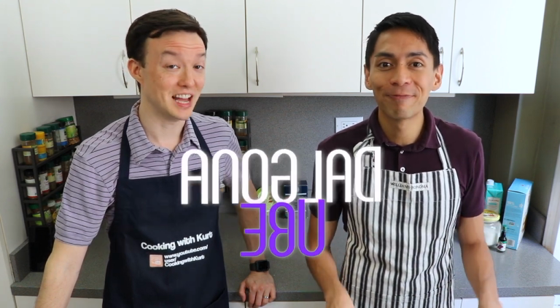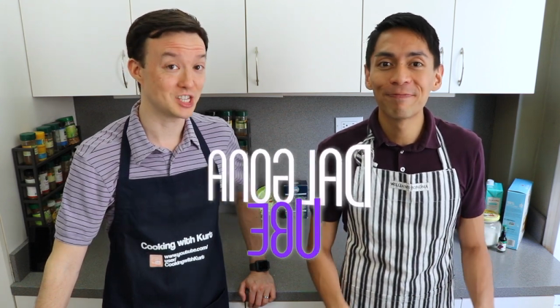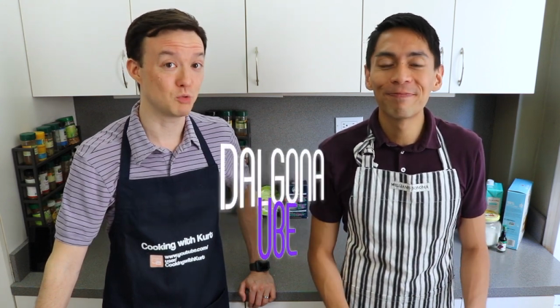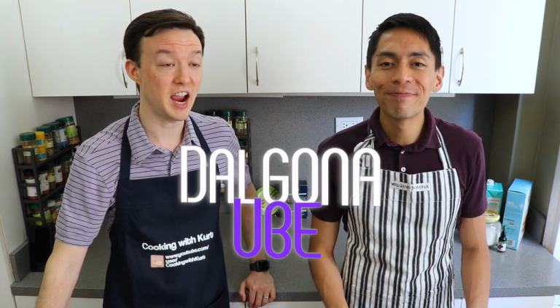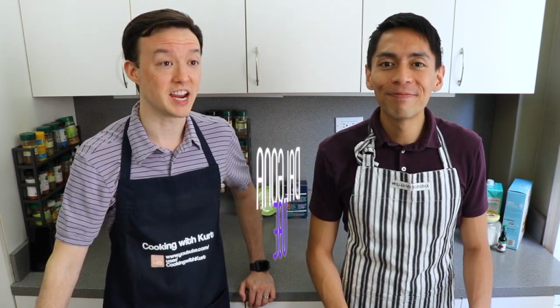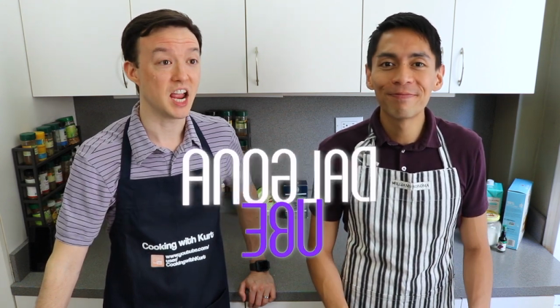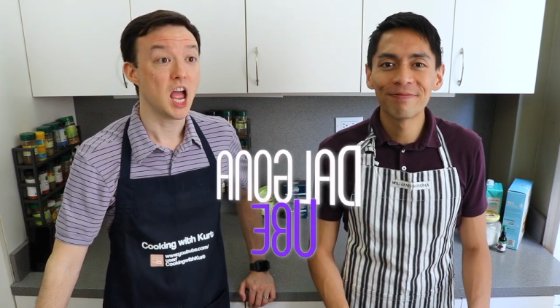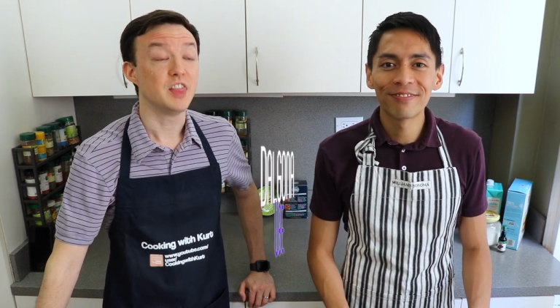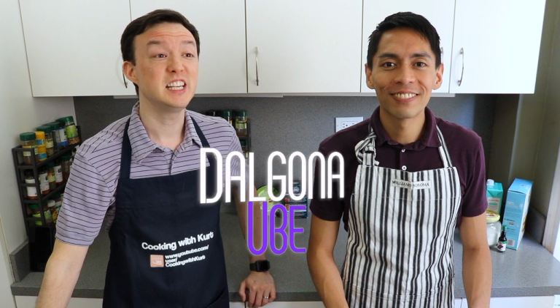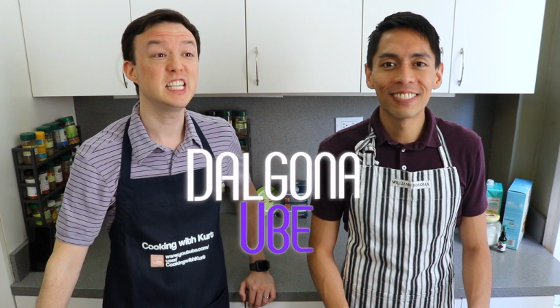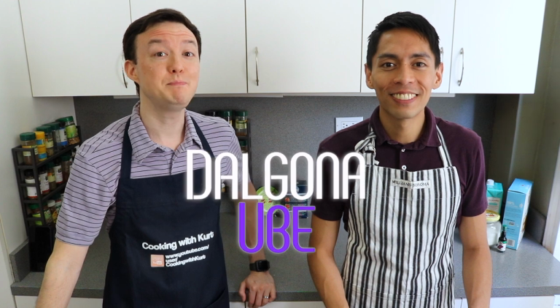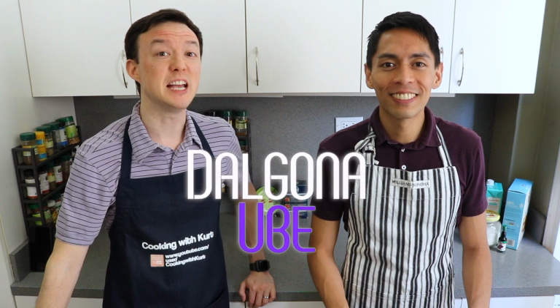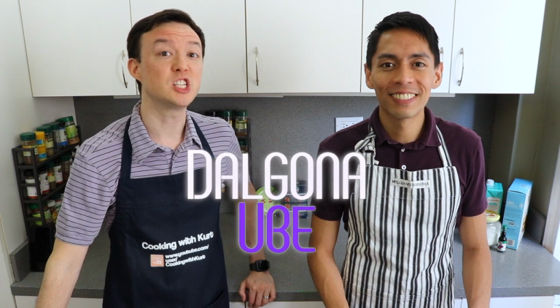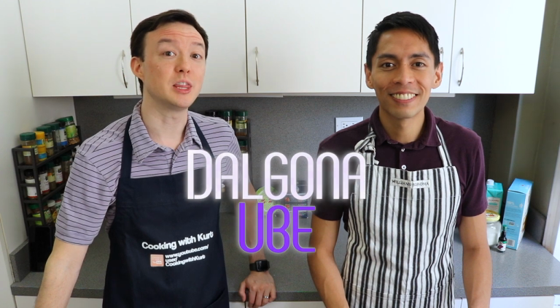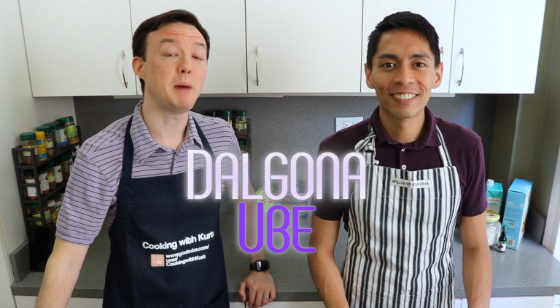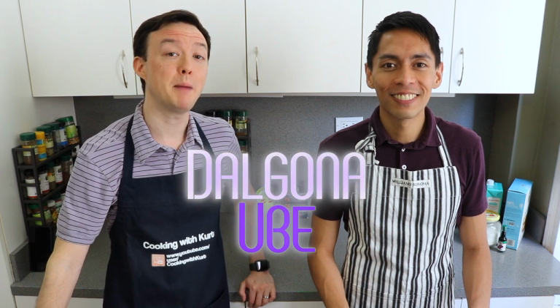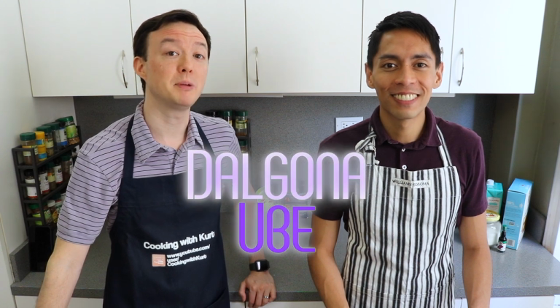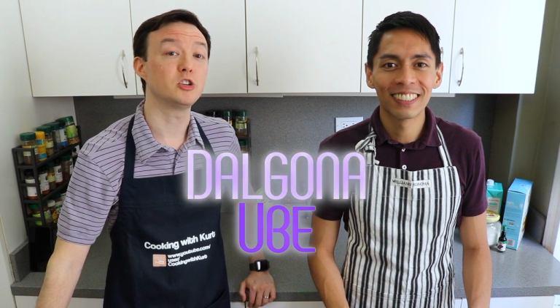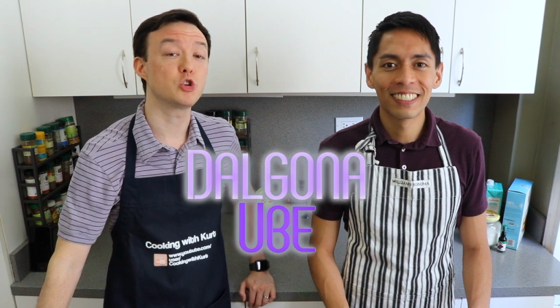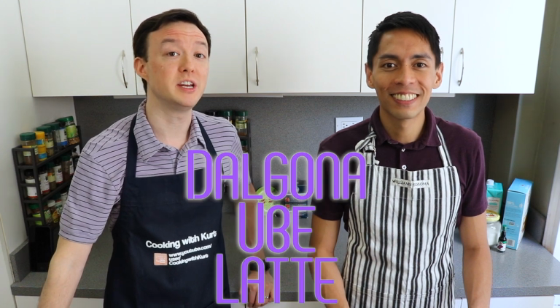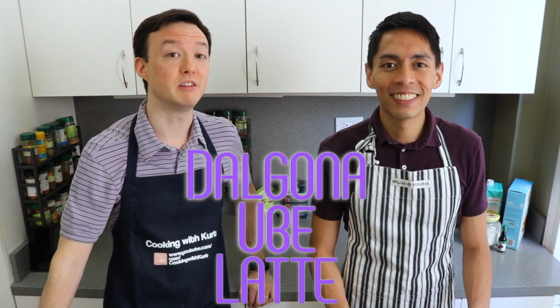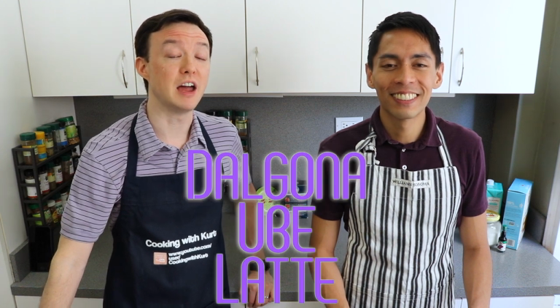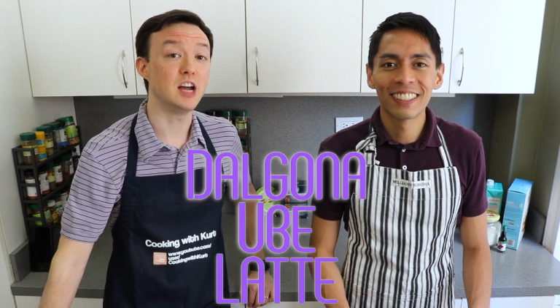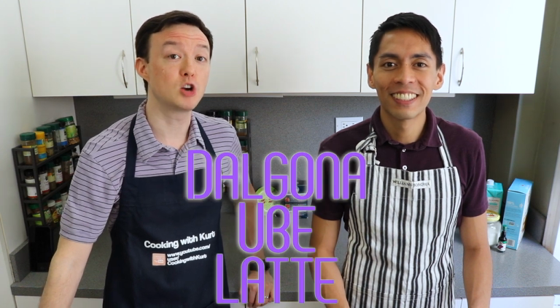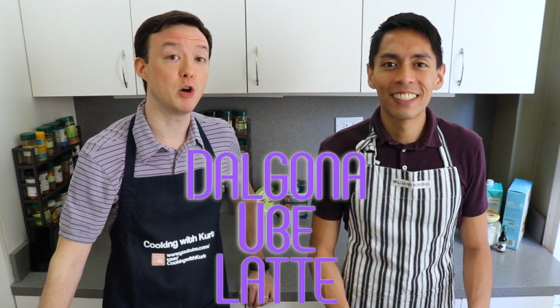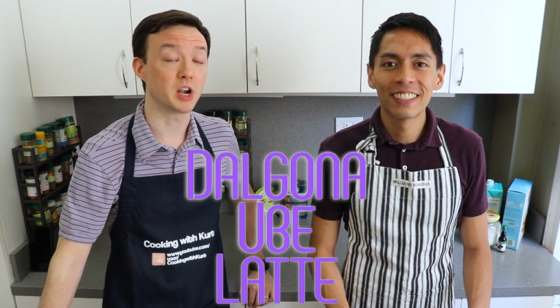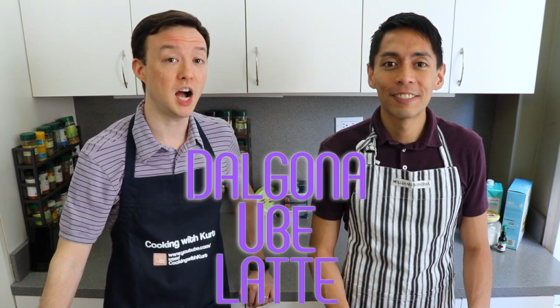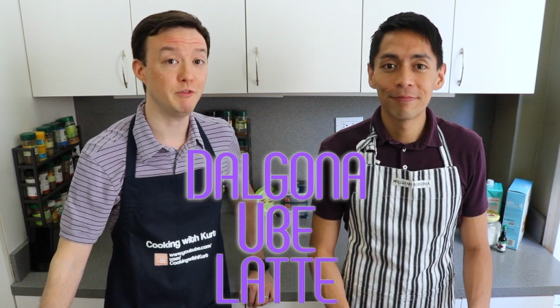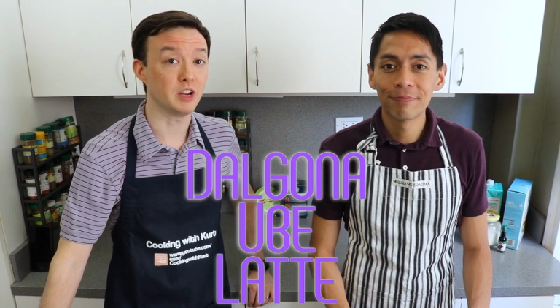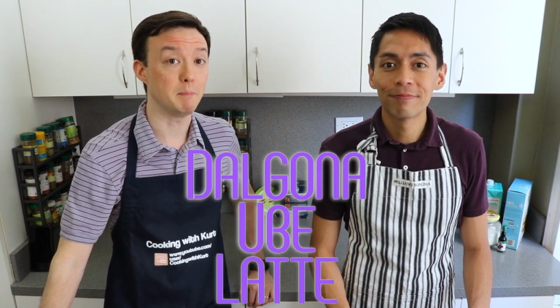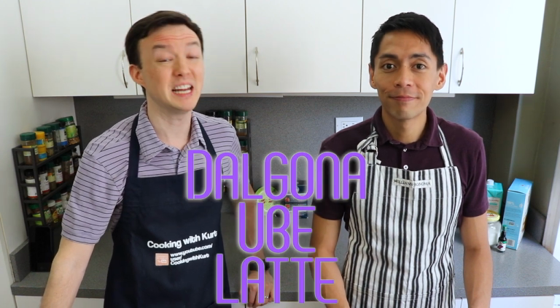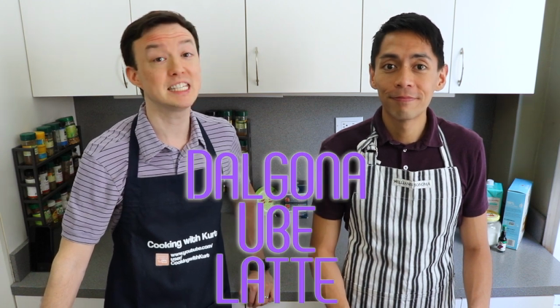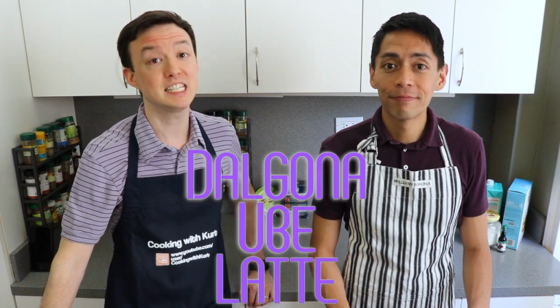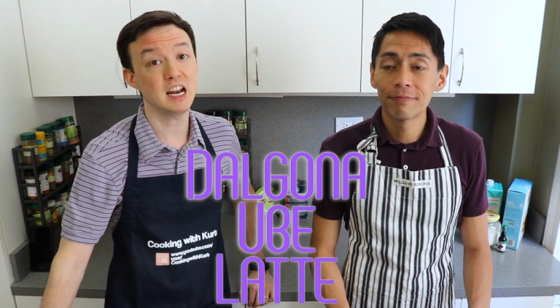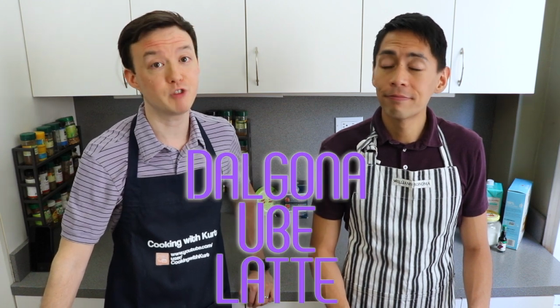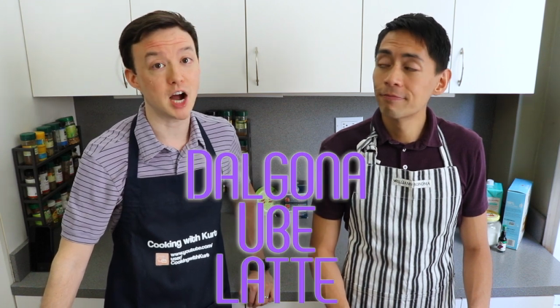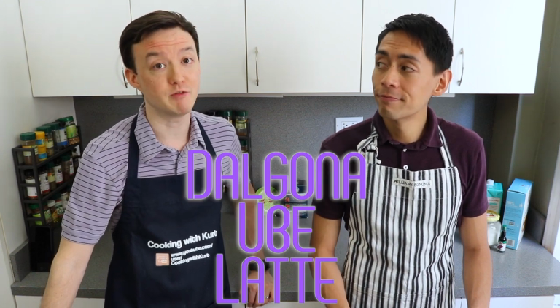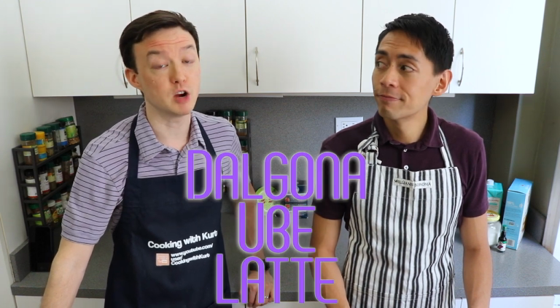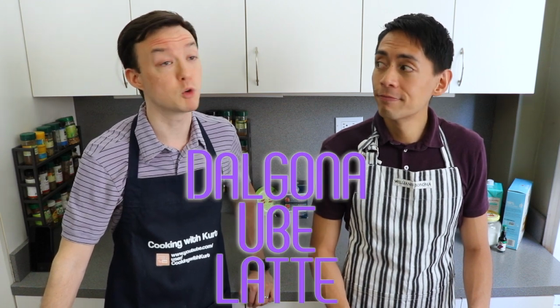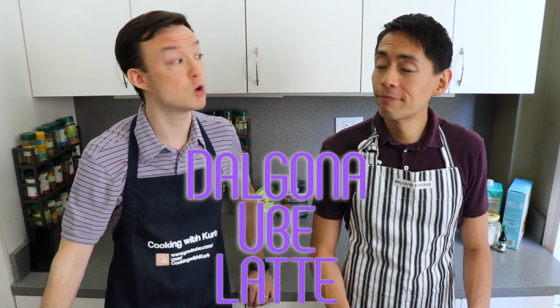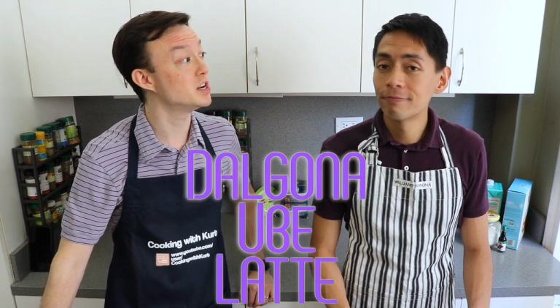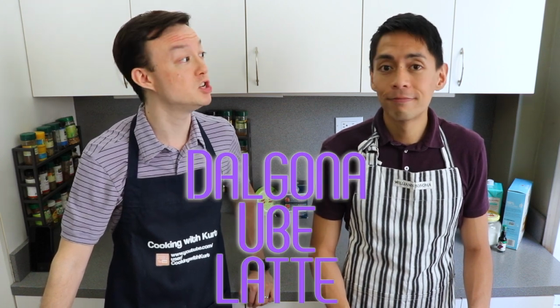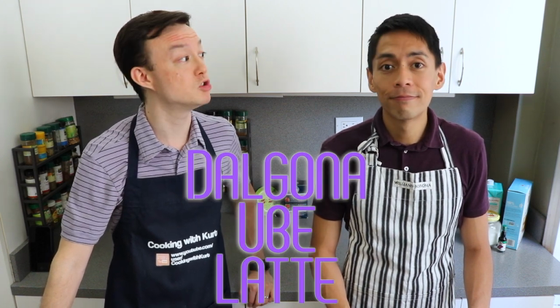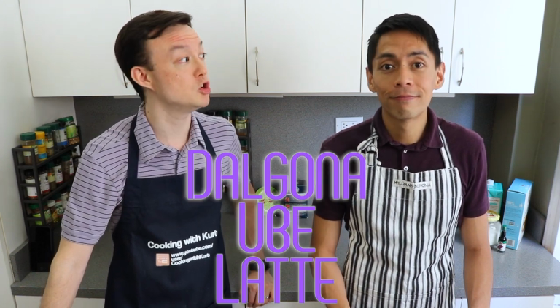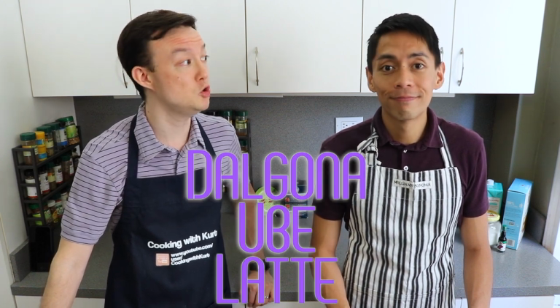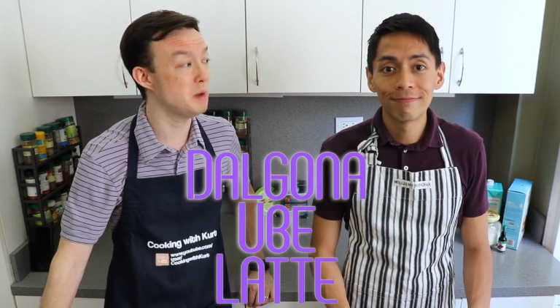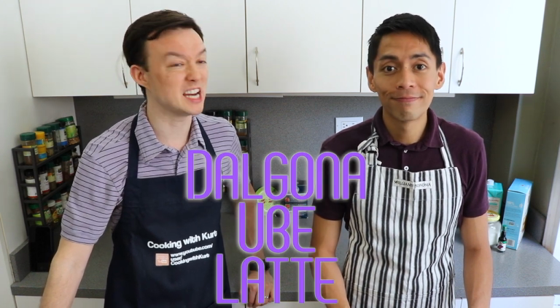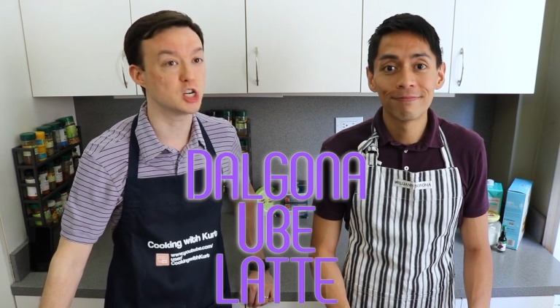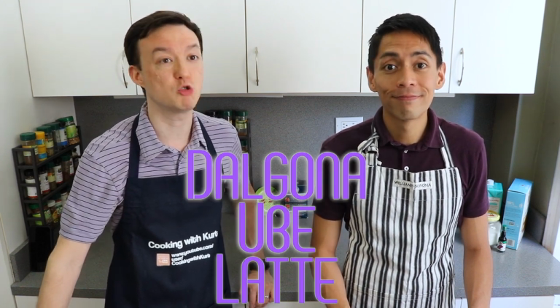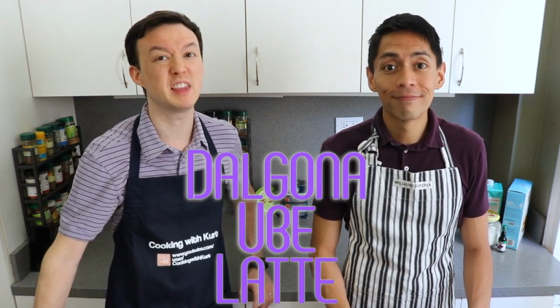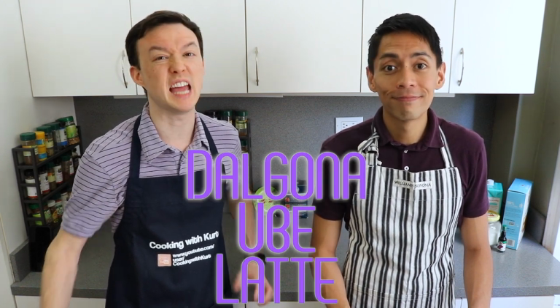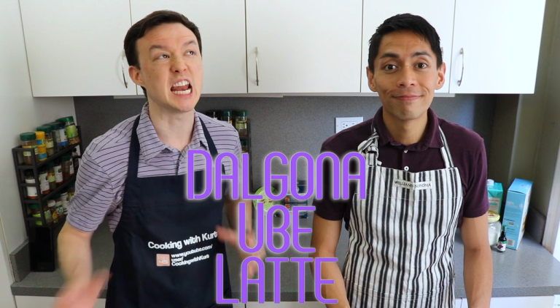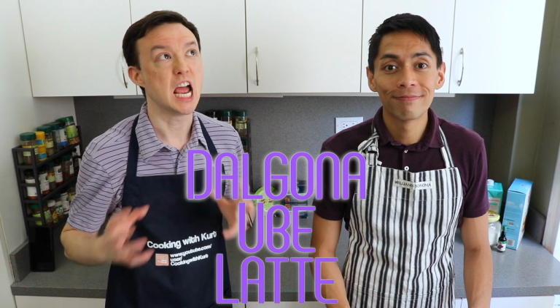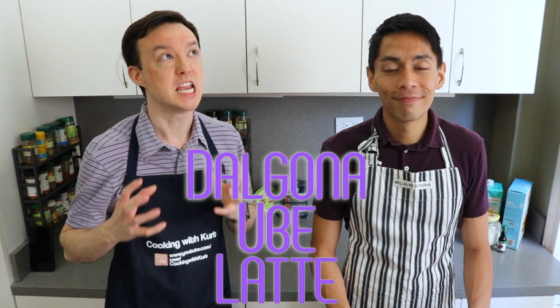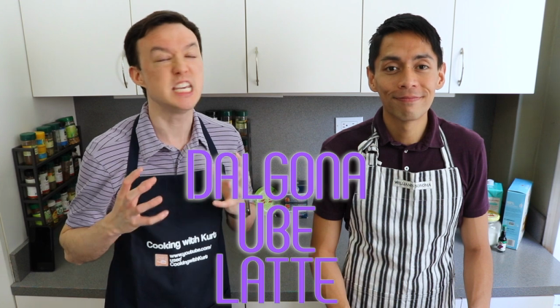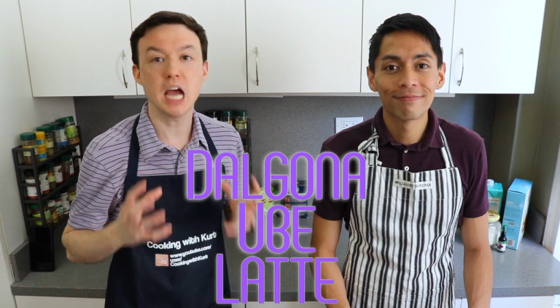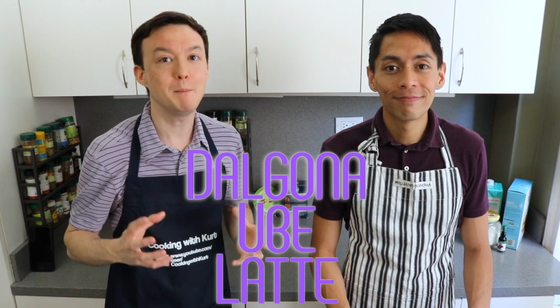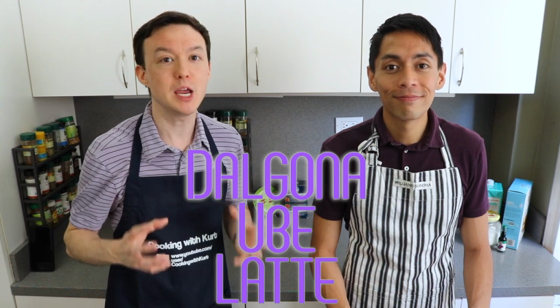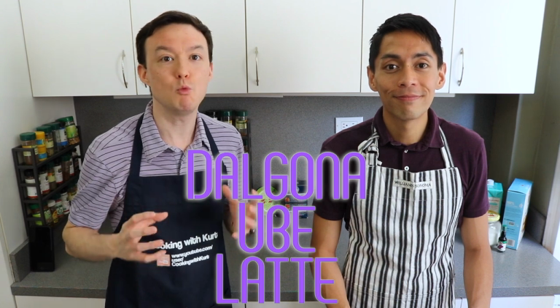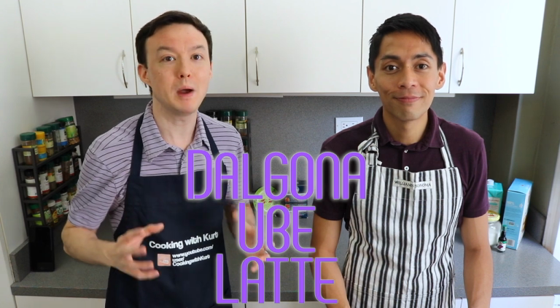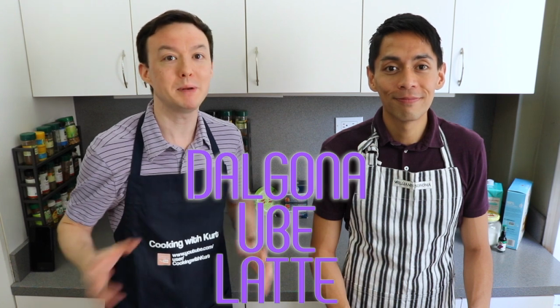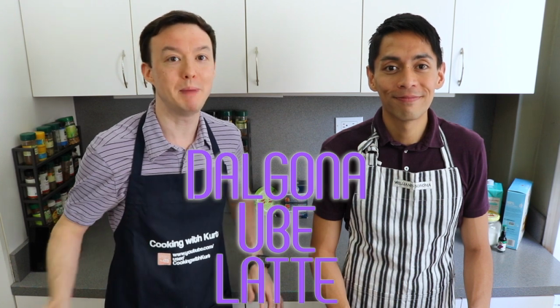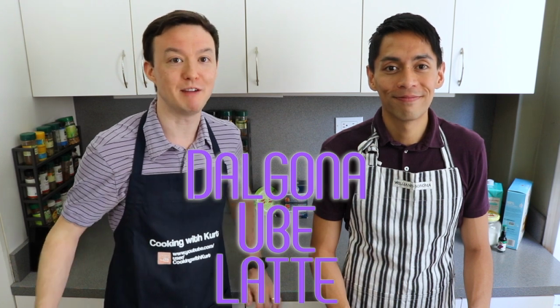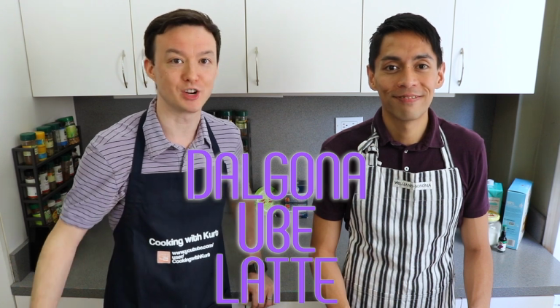That's right! This is based on the popular trend of dalgona coffee, but instead of coffee, we're going to use ube to create that yummy whipped beverage.